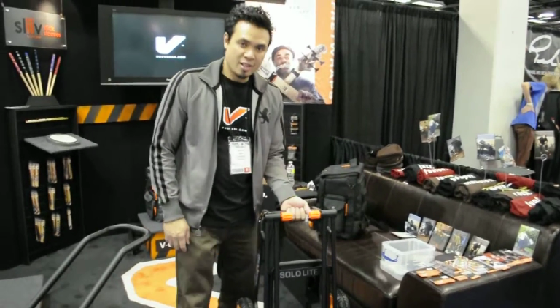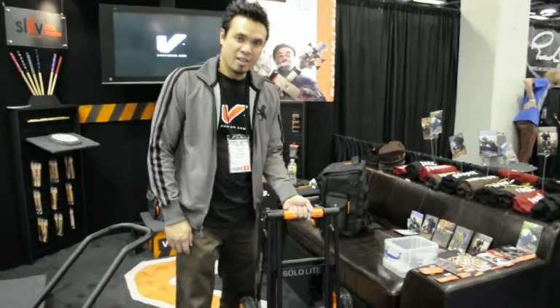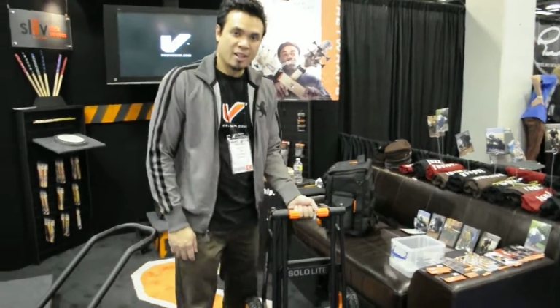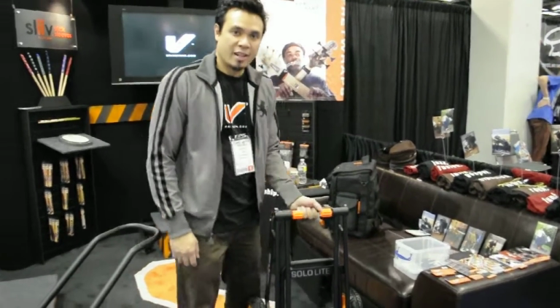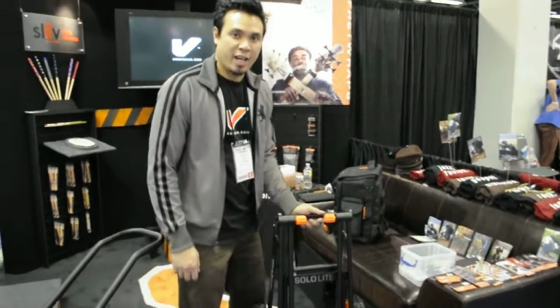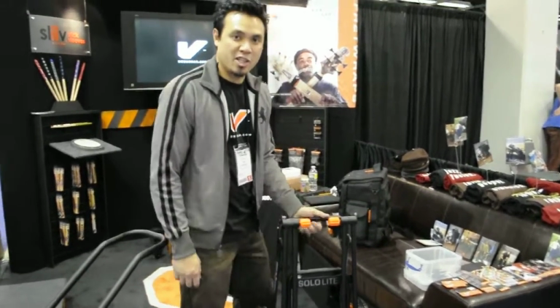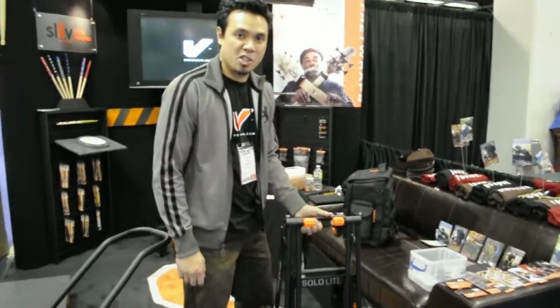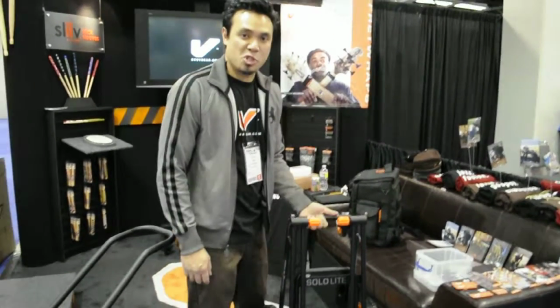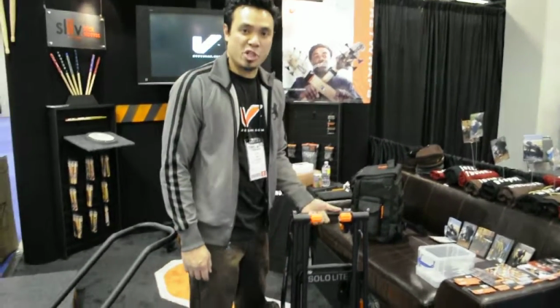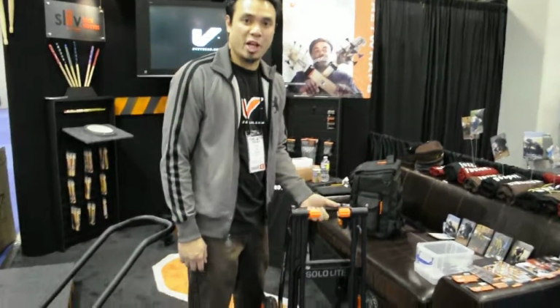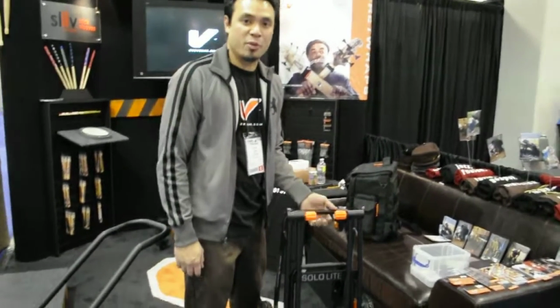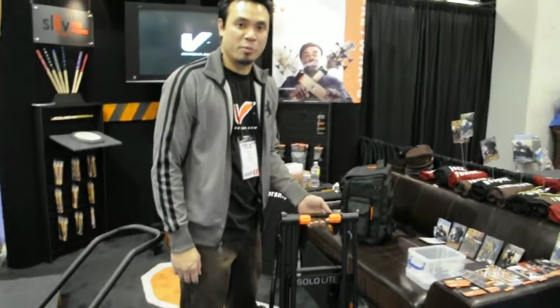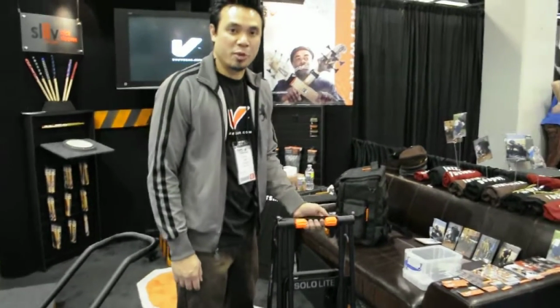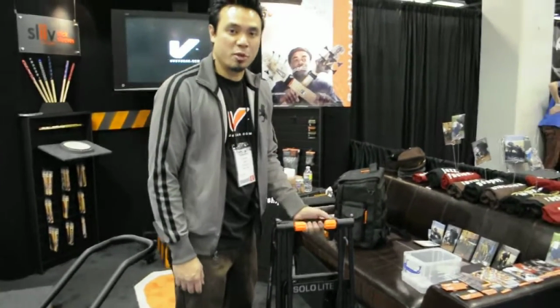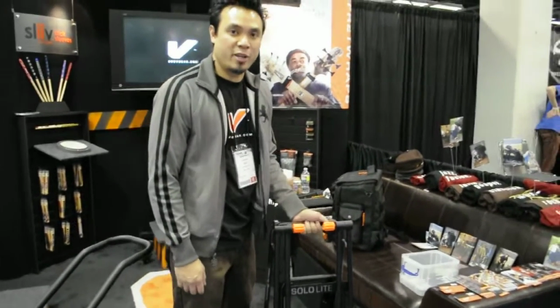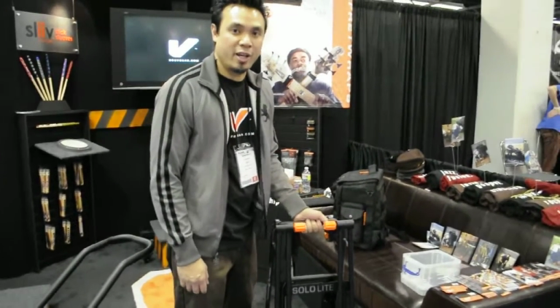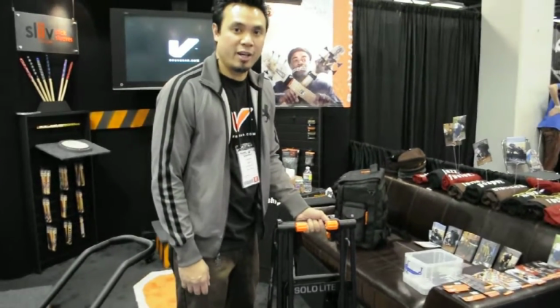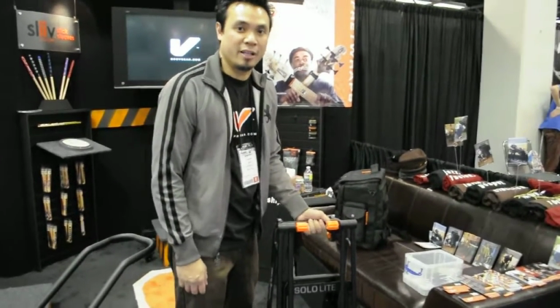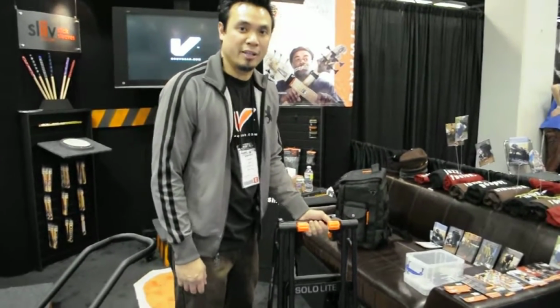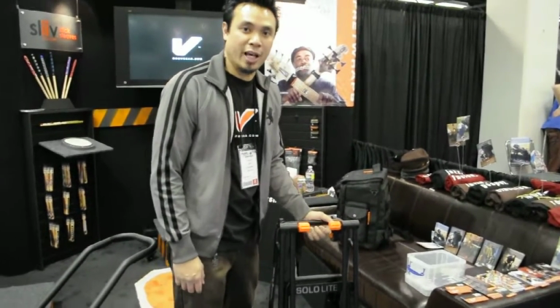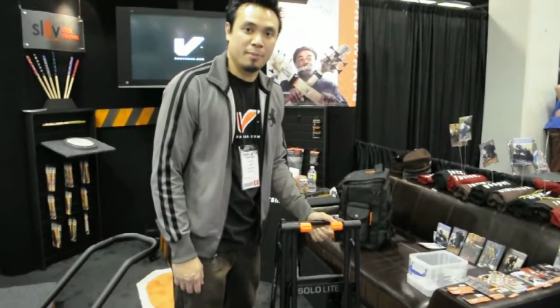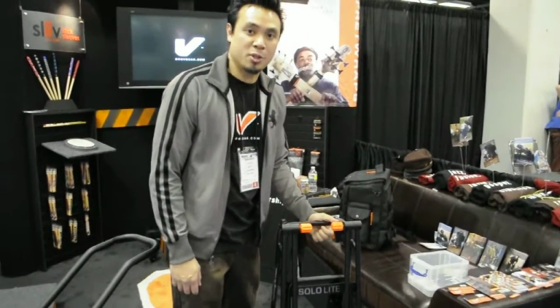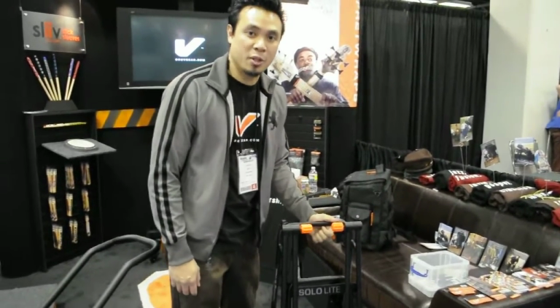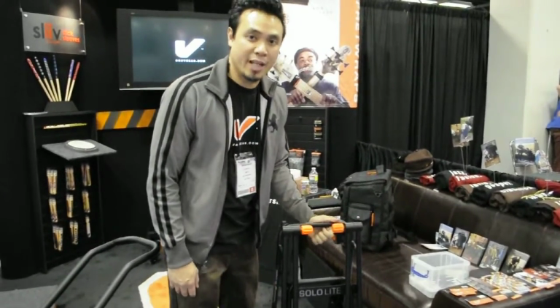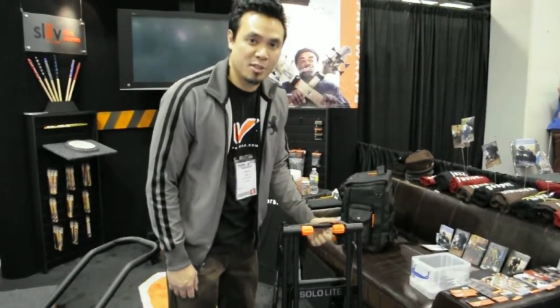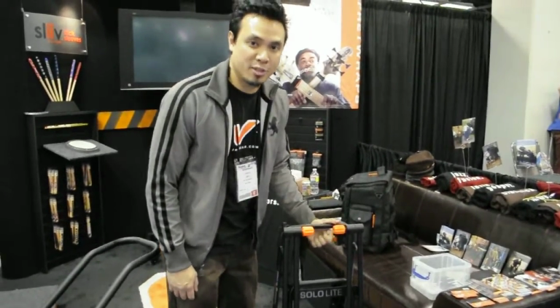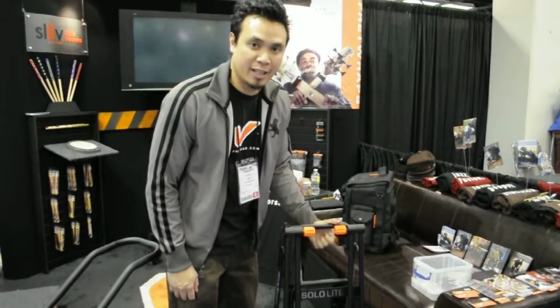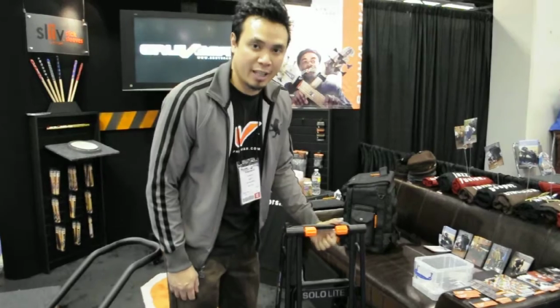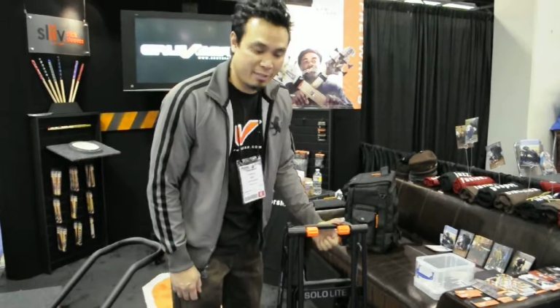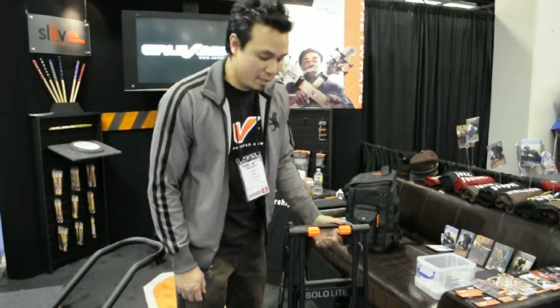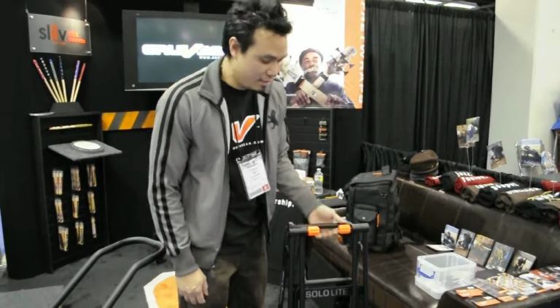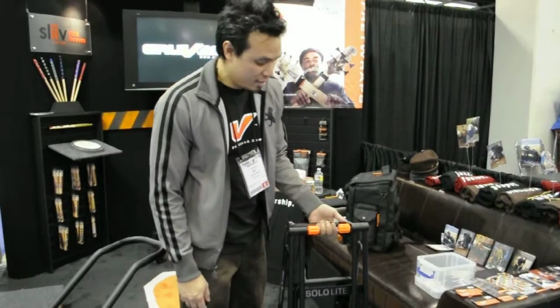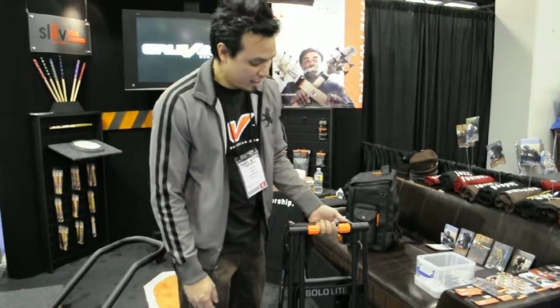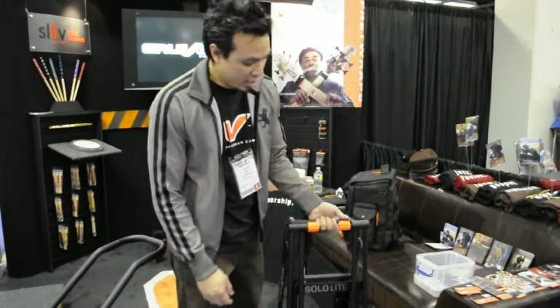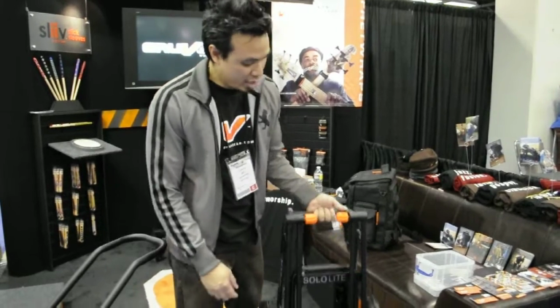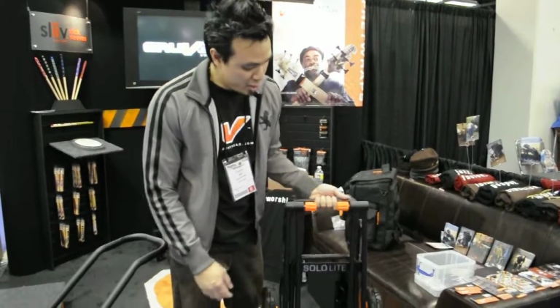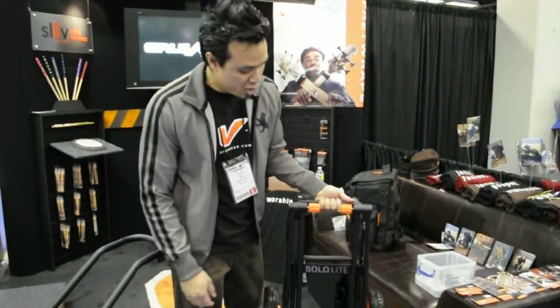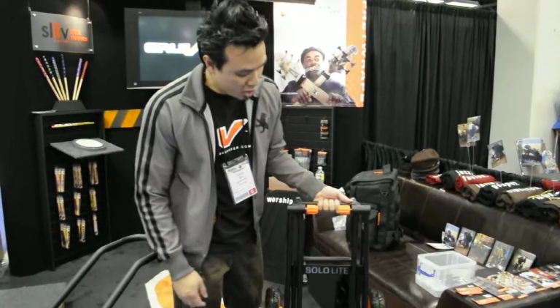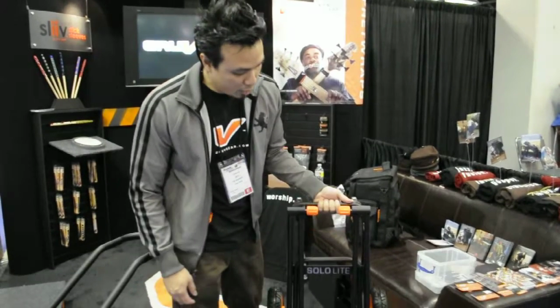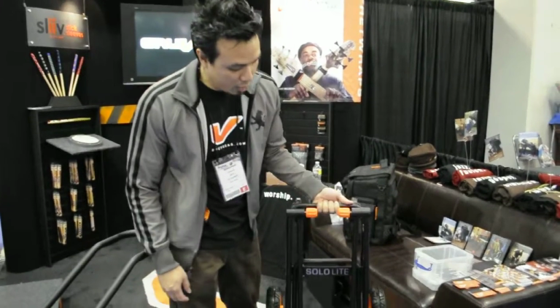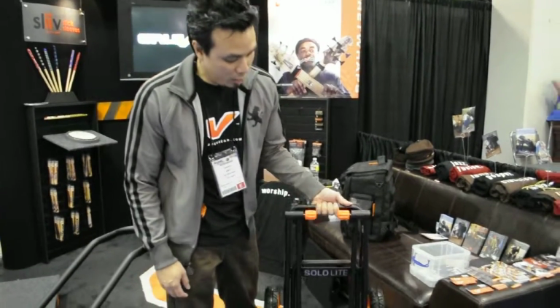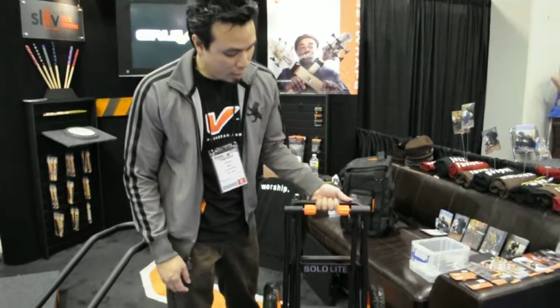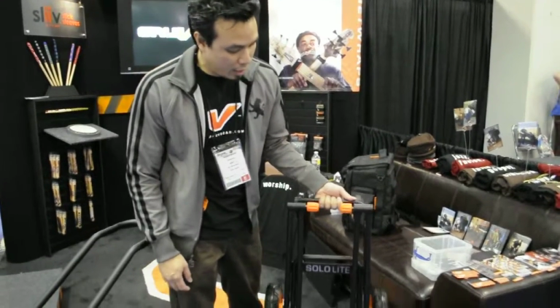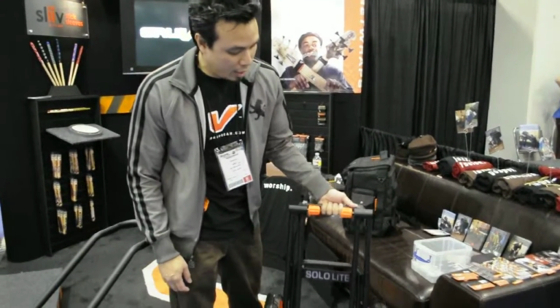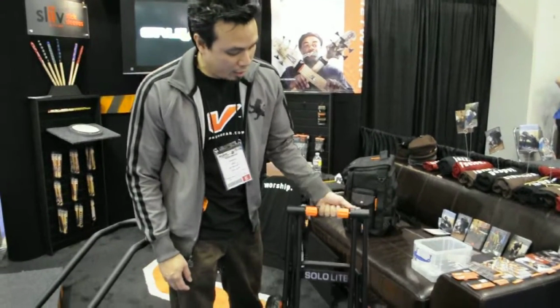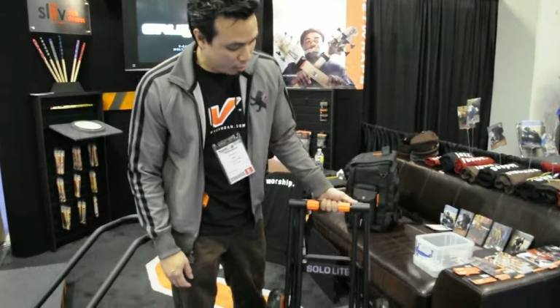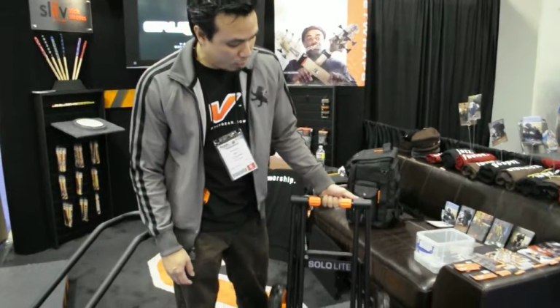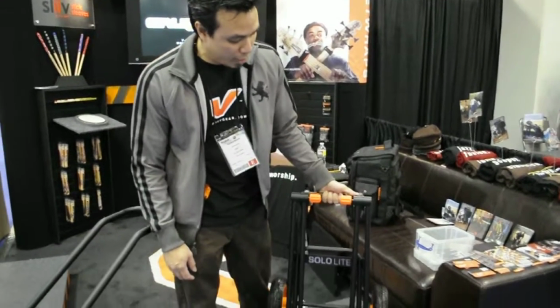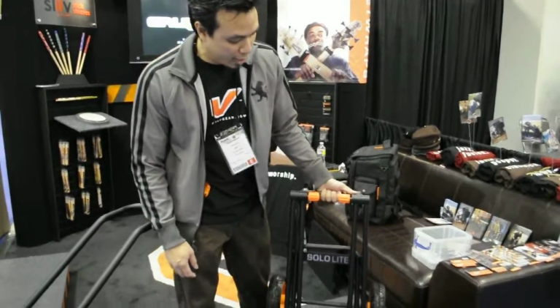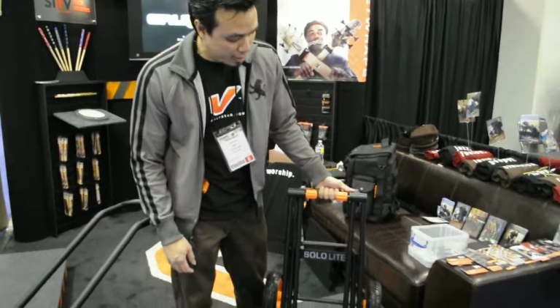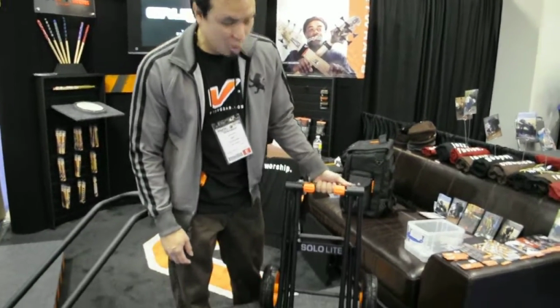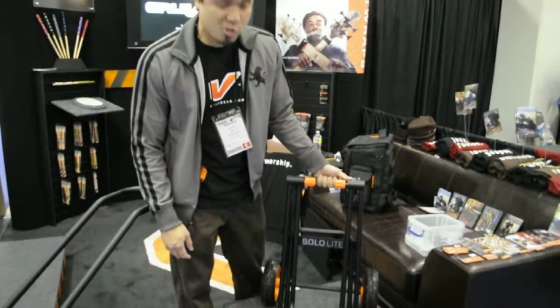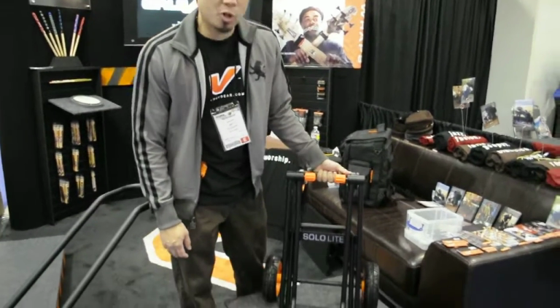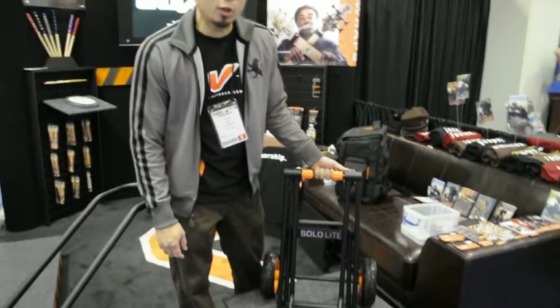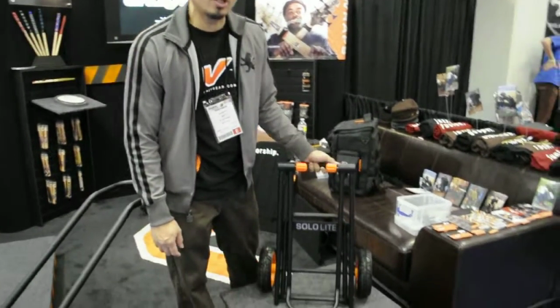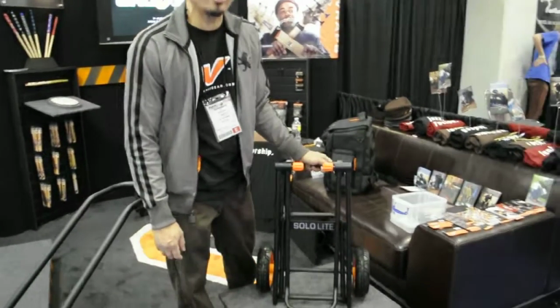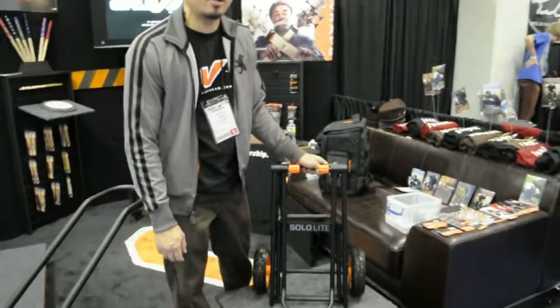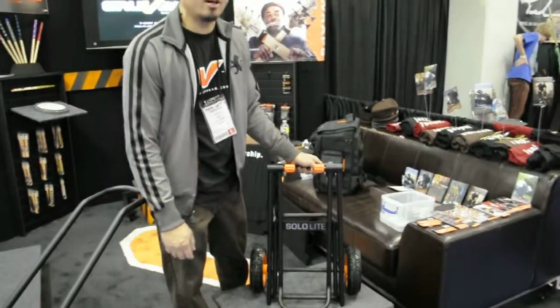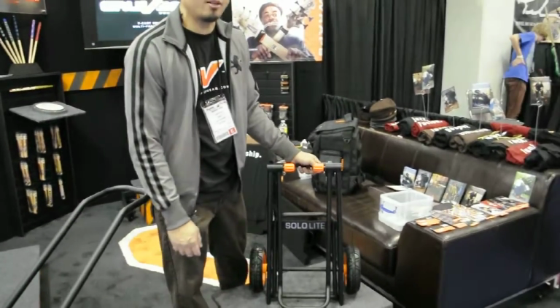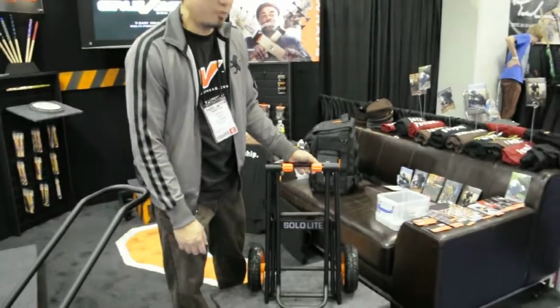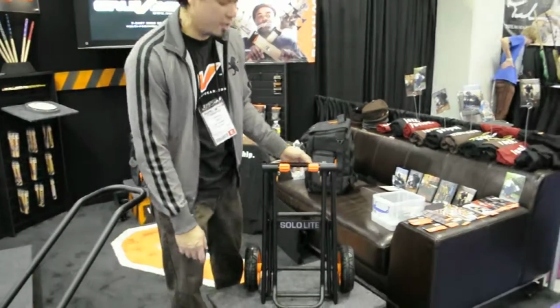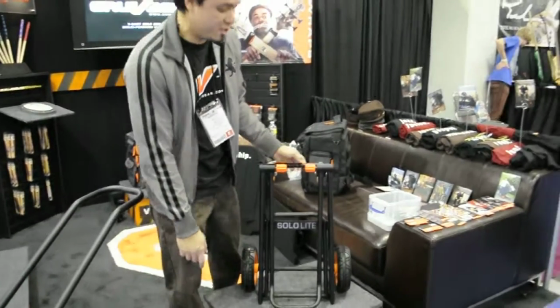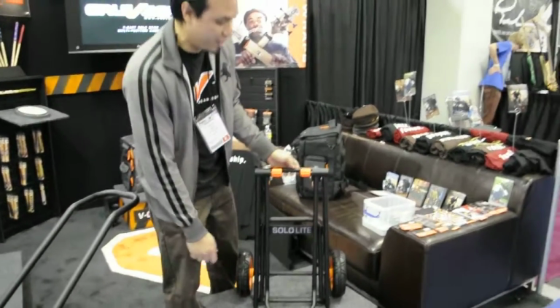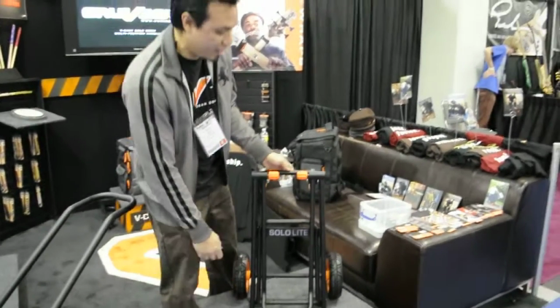Alright, this is Jay from Proof here at NAMP 2011. We're here to show you our brand new Soul Light Card for this year.